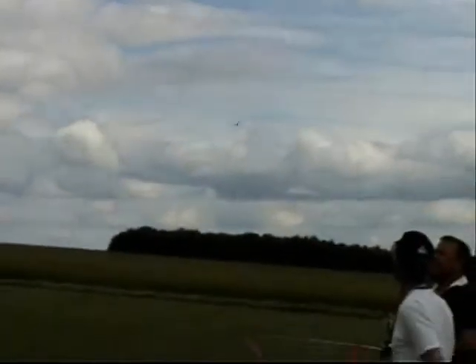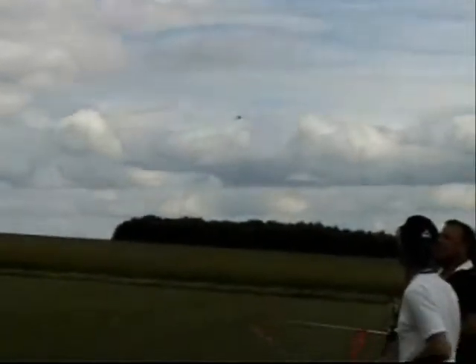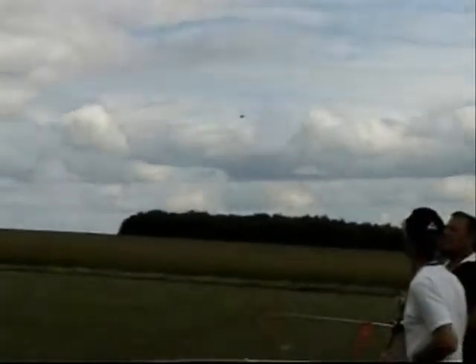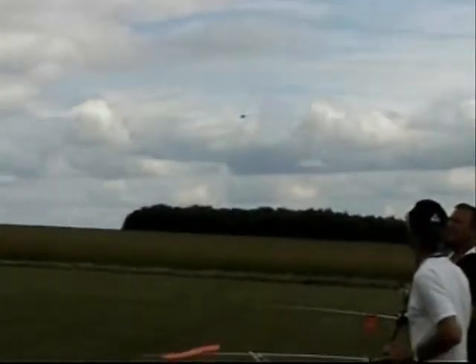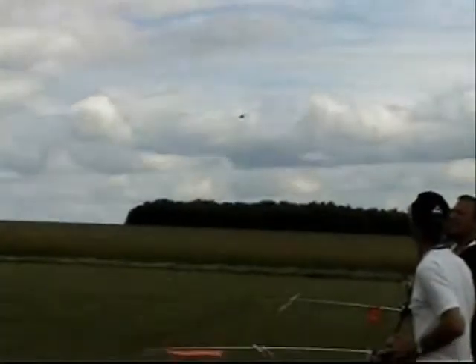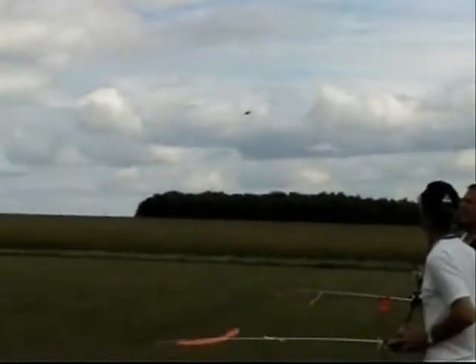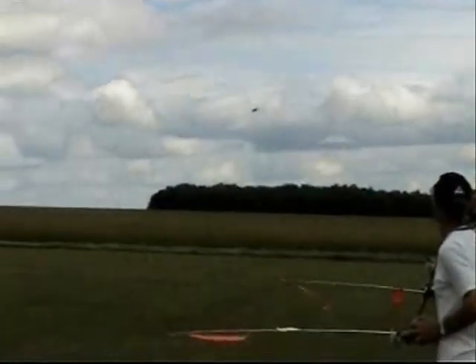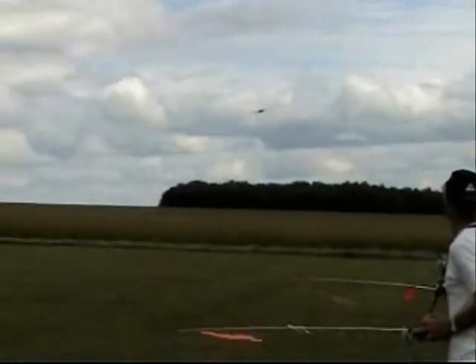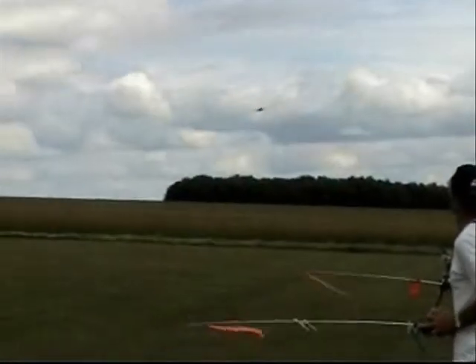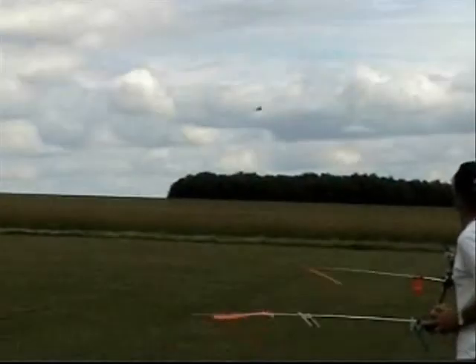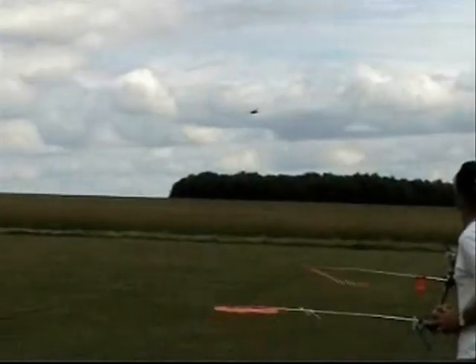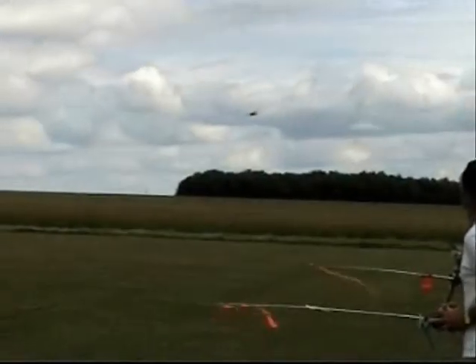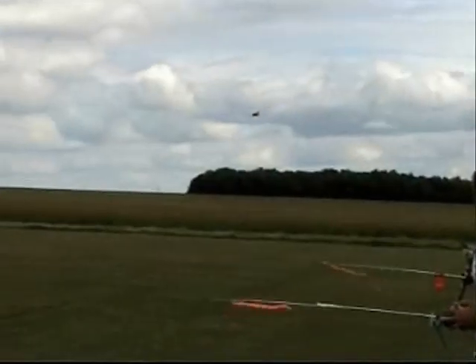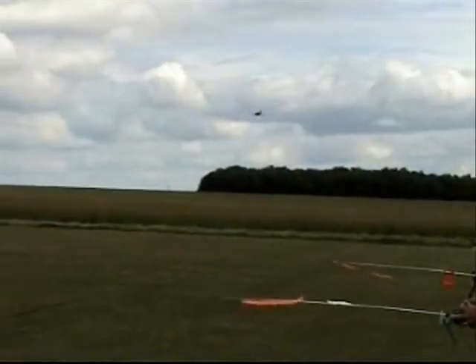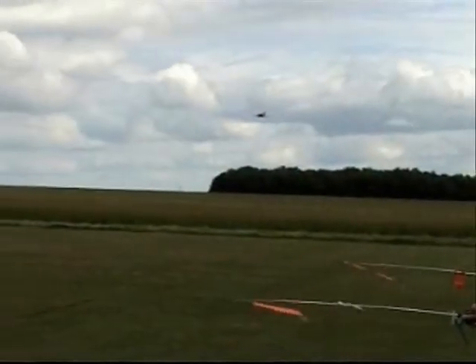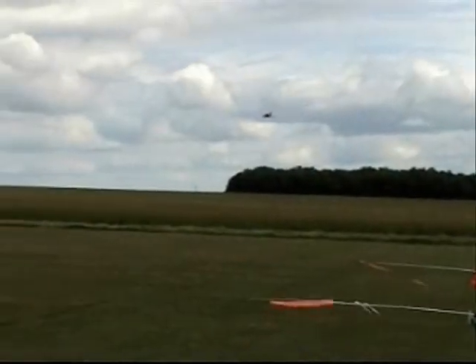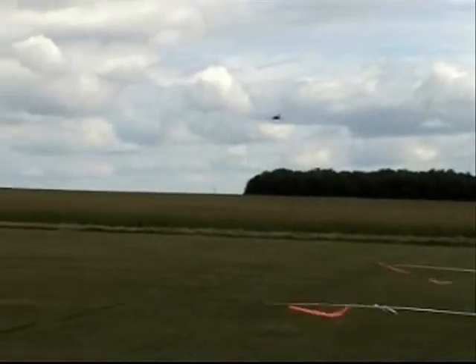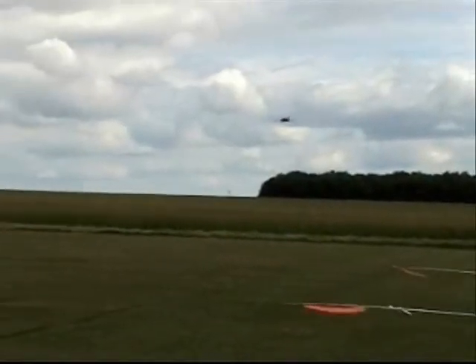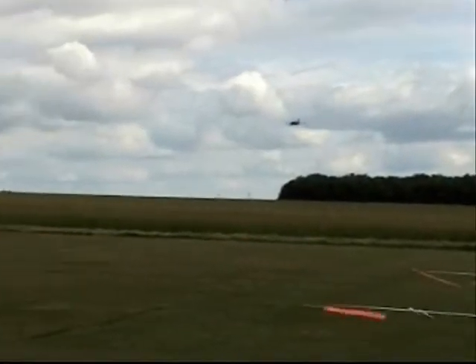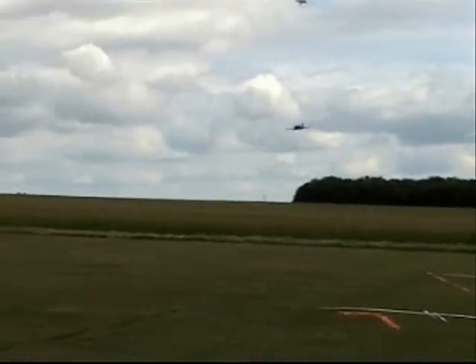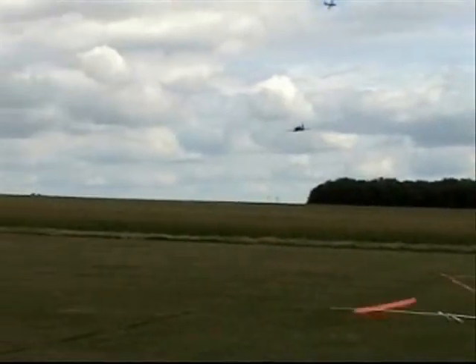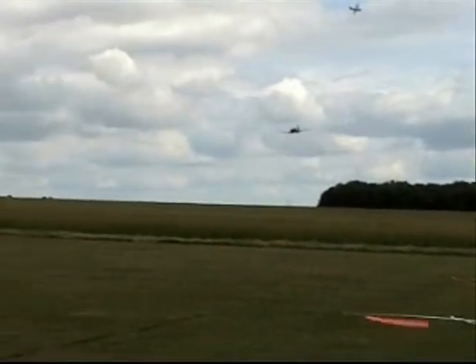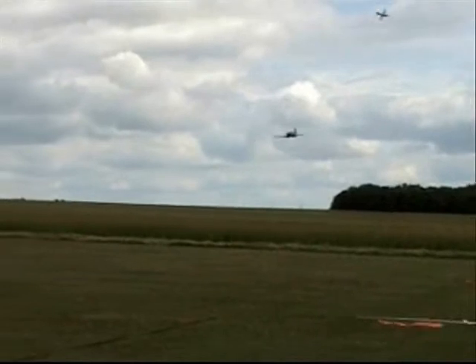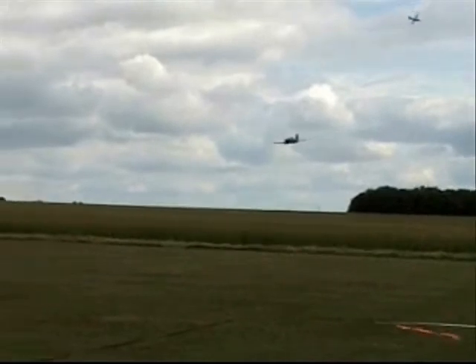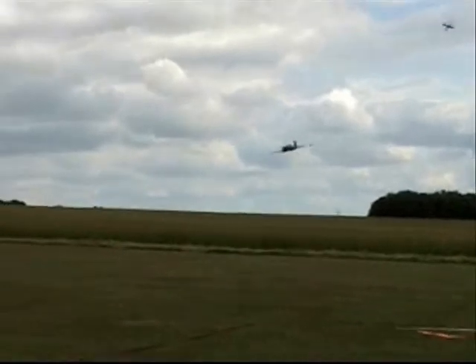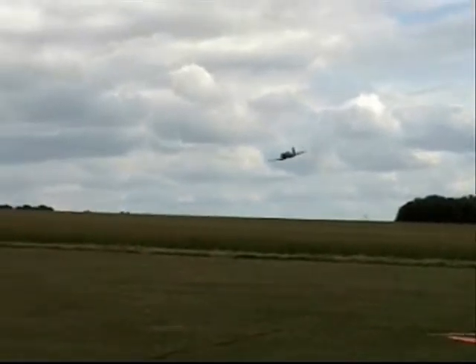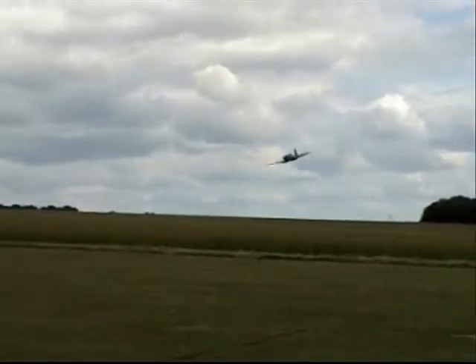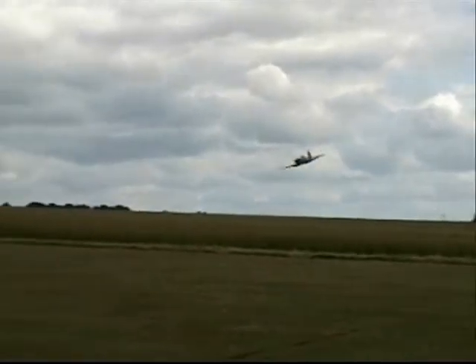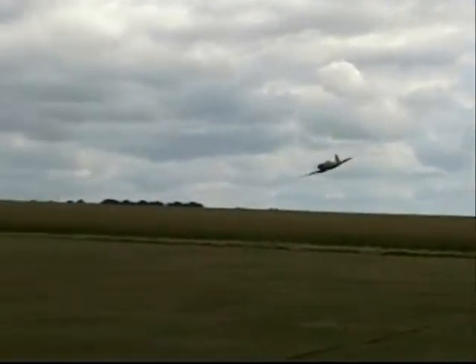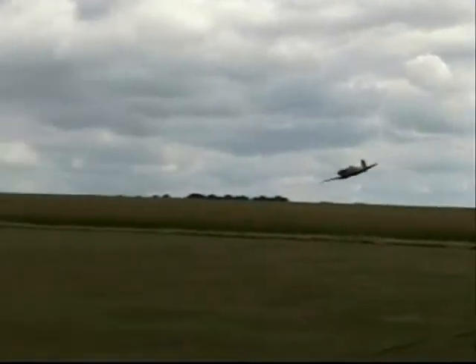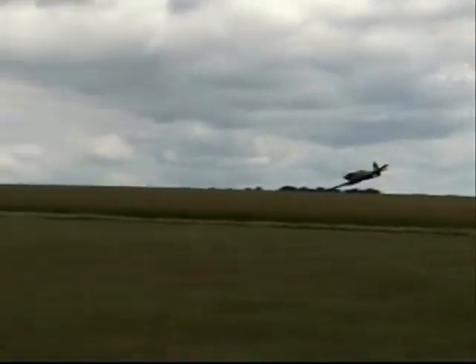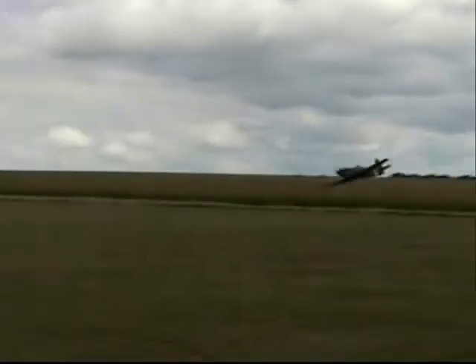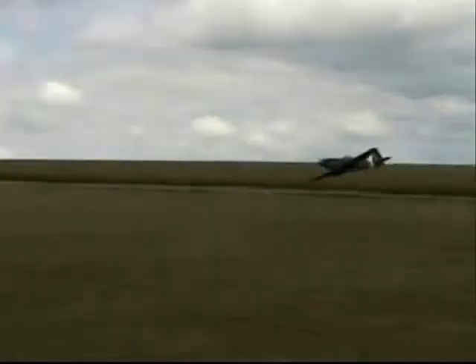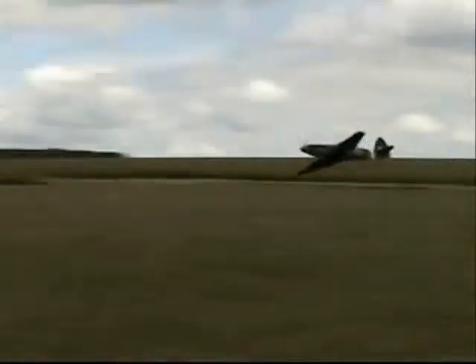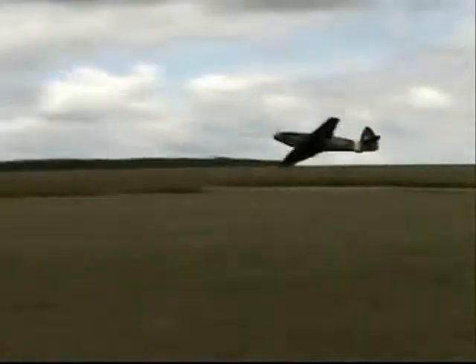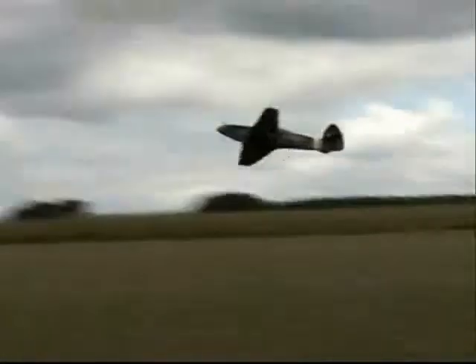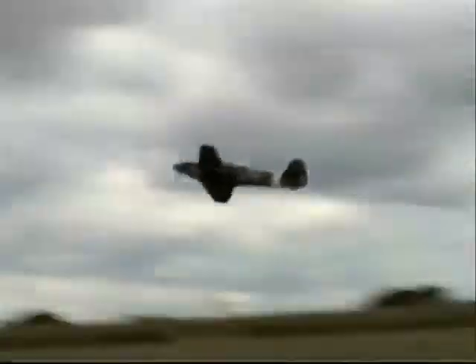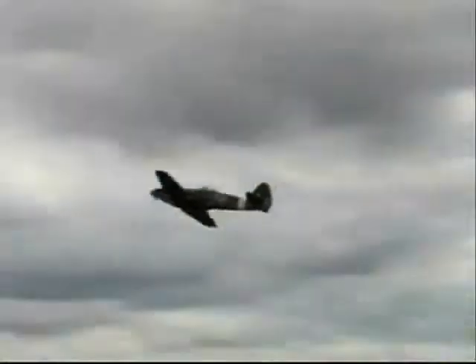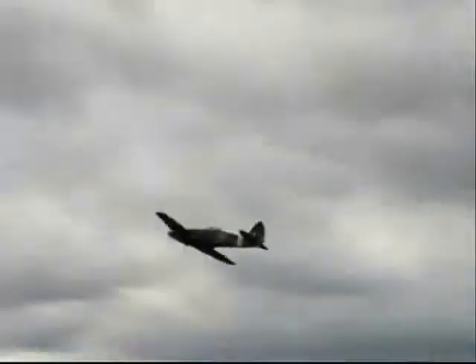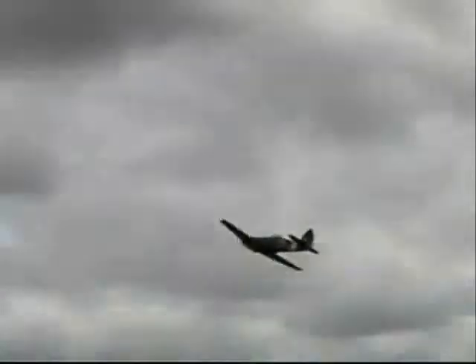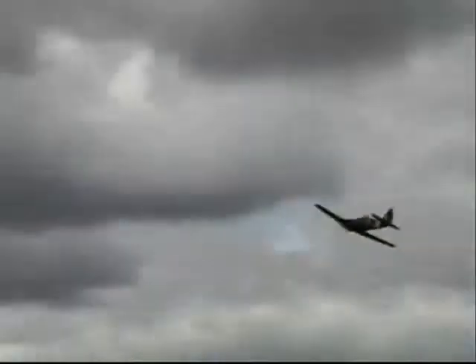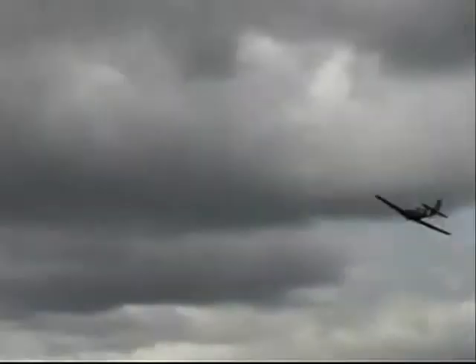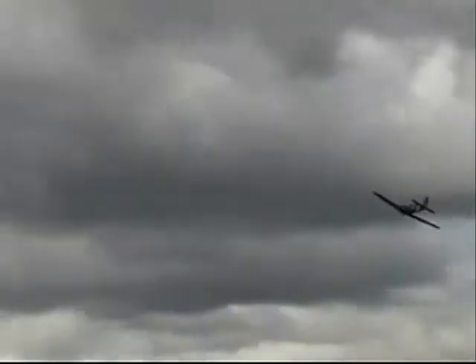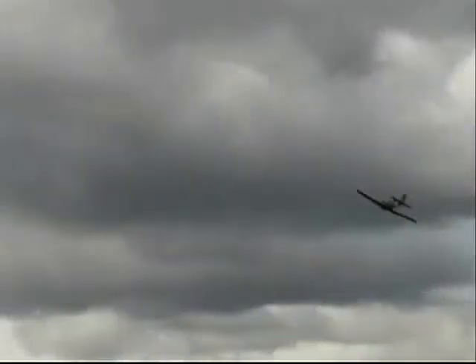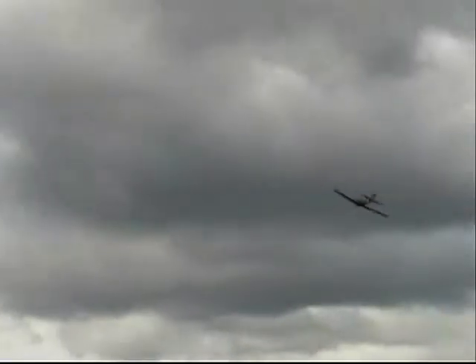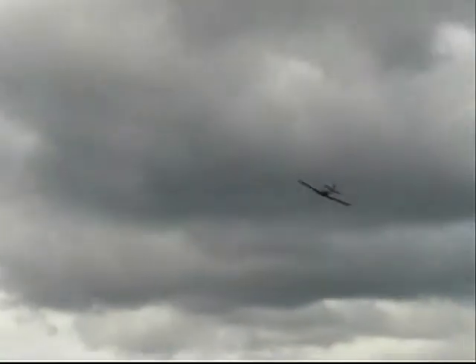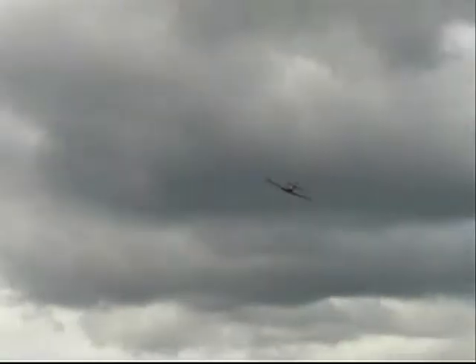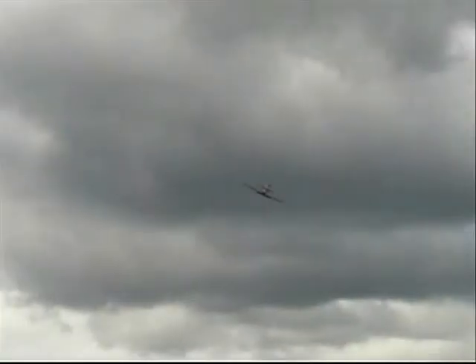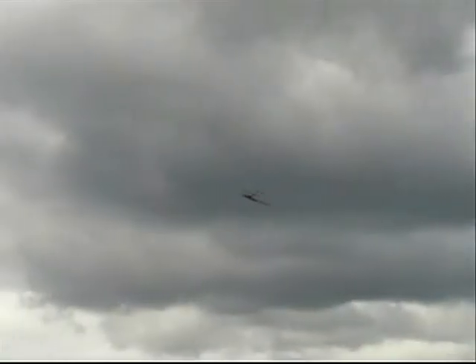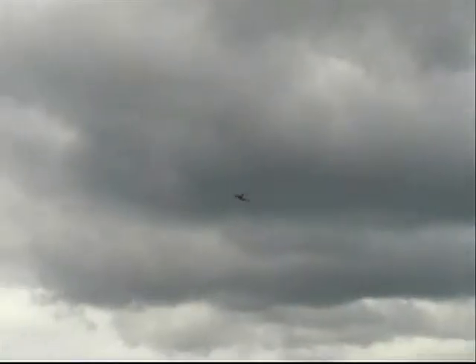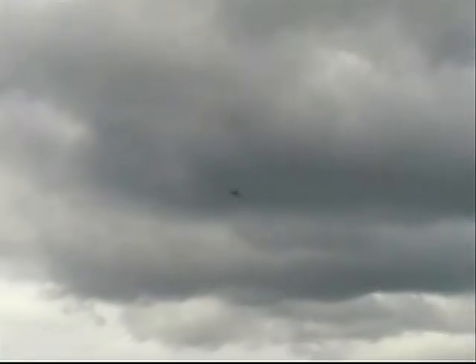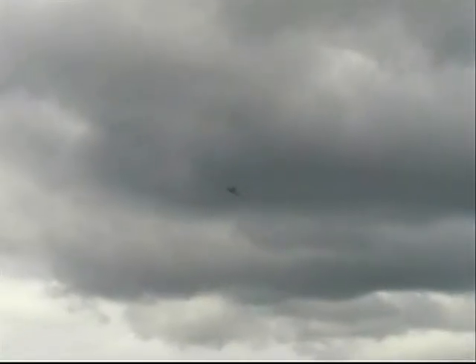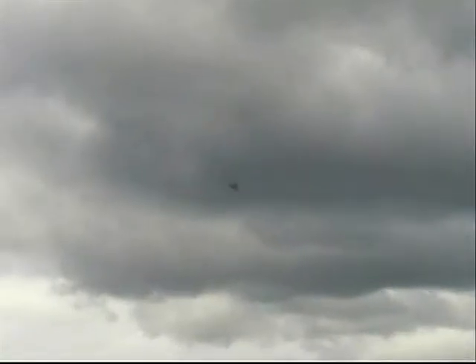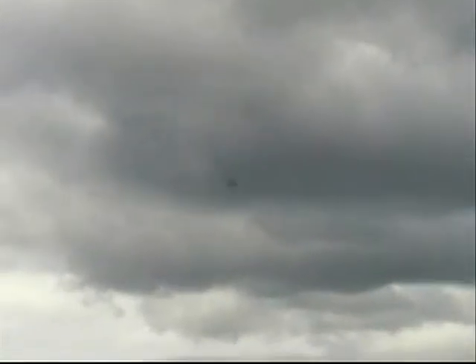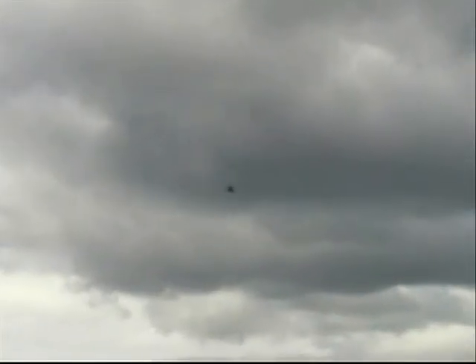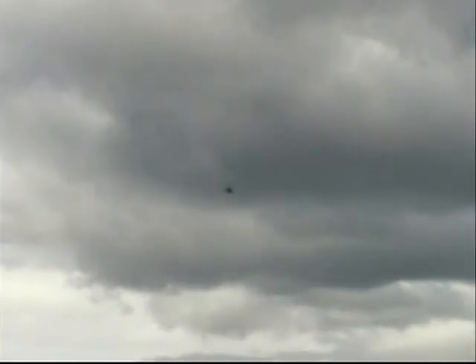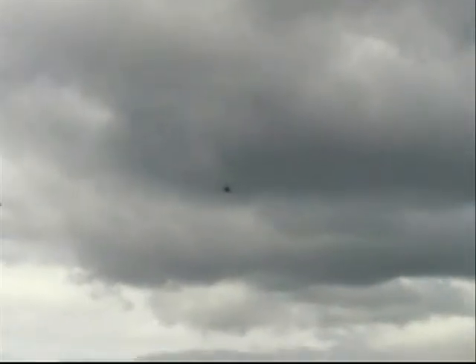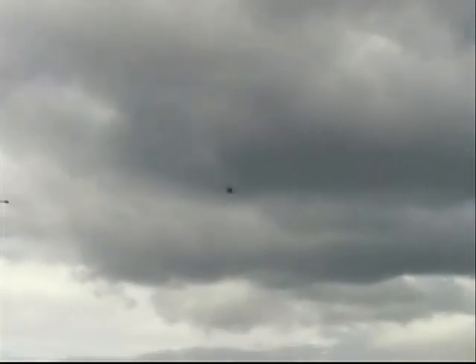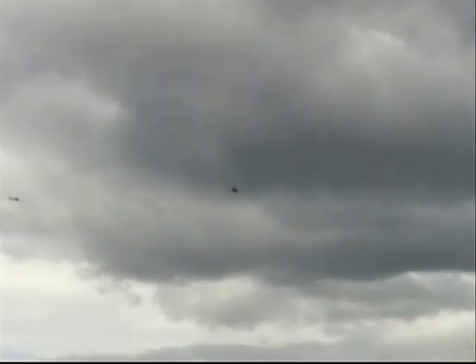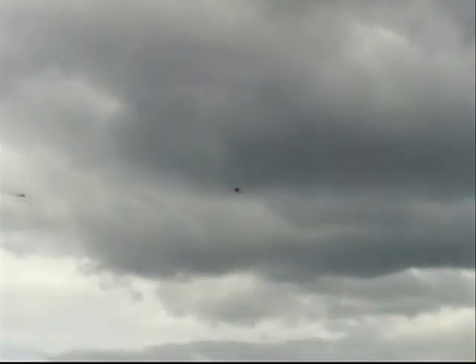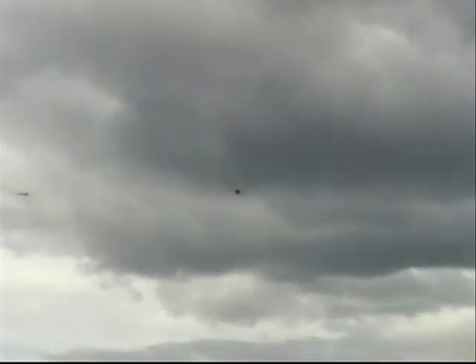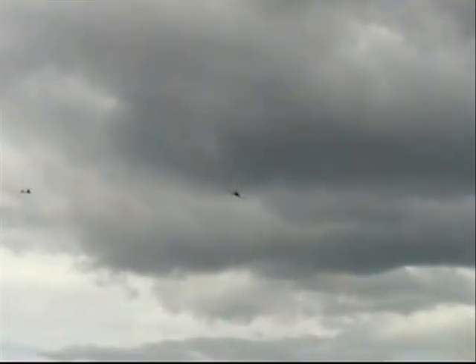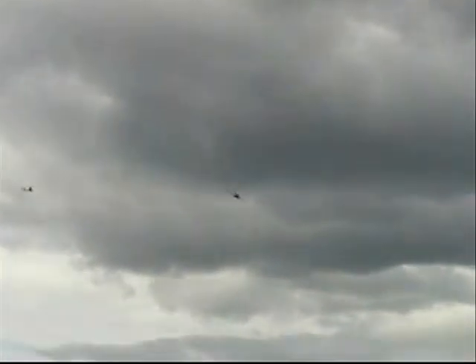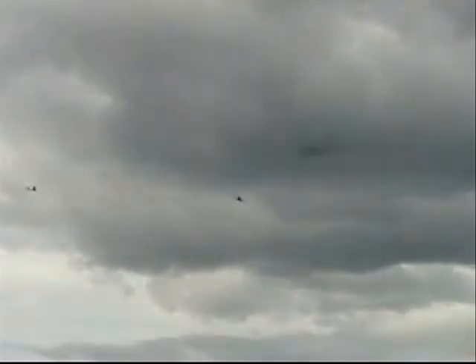This little 31-inch span model has a real turn of speed, and what is even more remarkable is the fact that Colin never uses more than about half throttle.